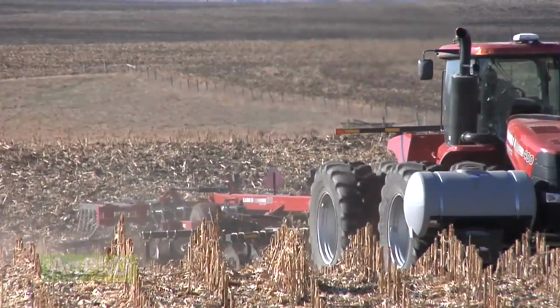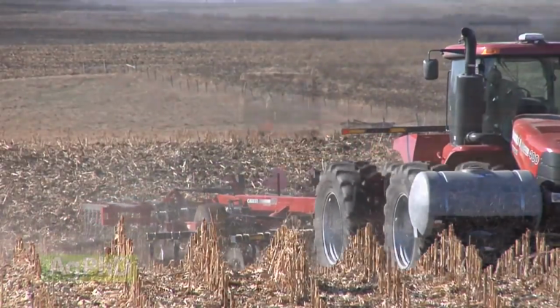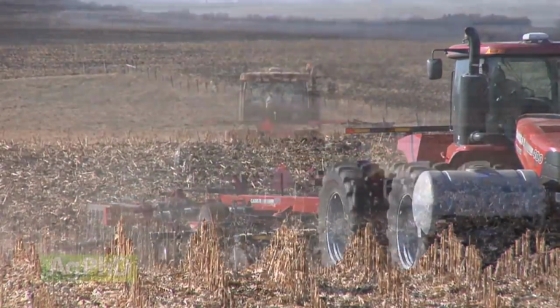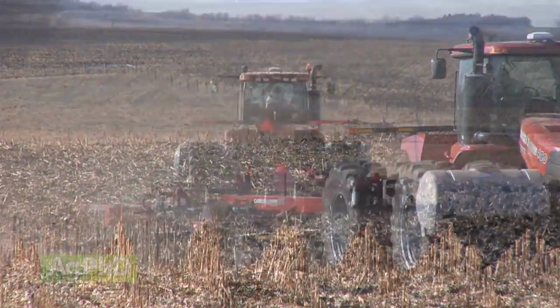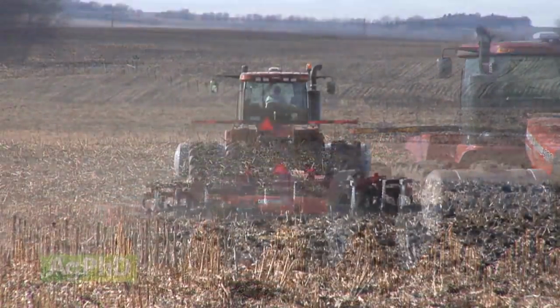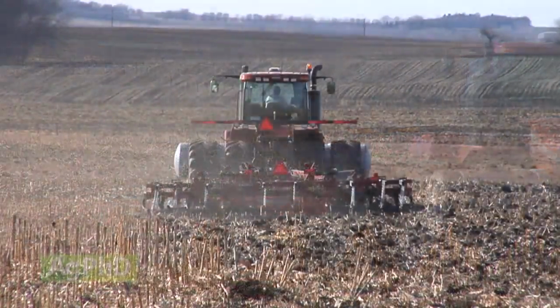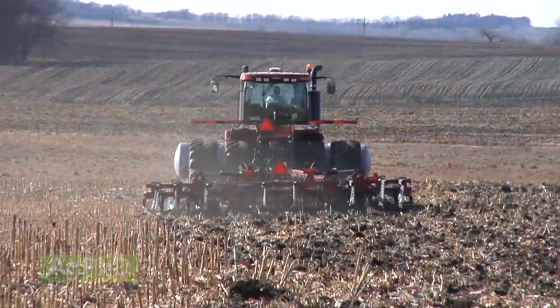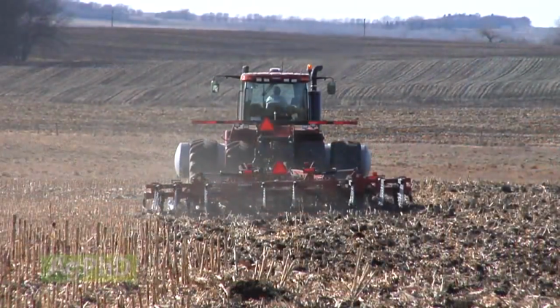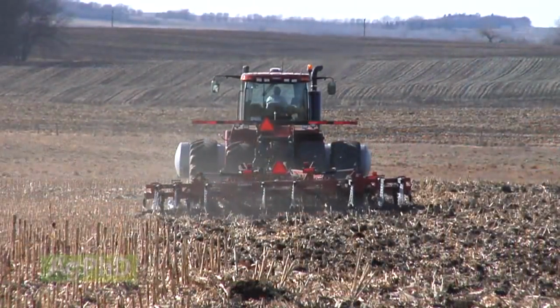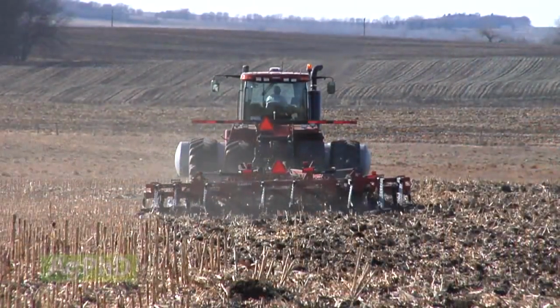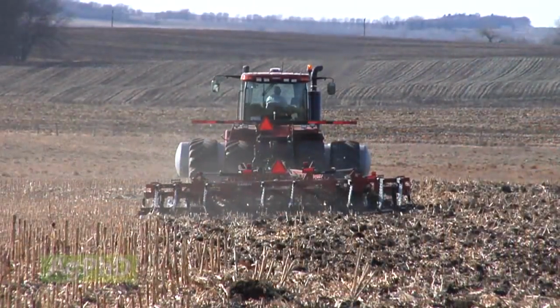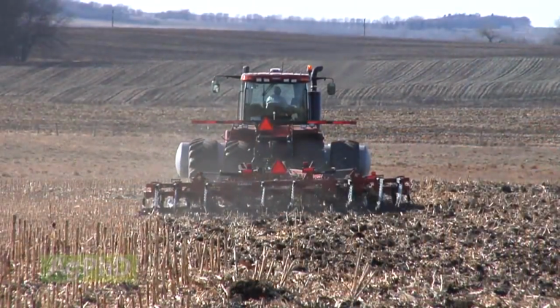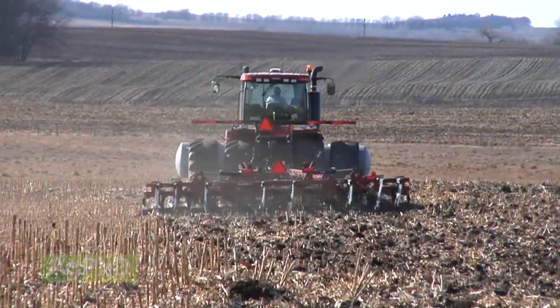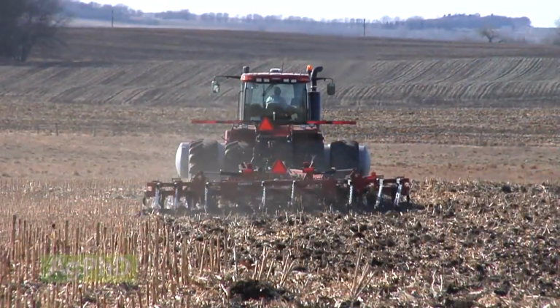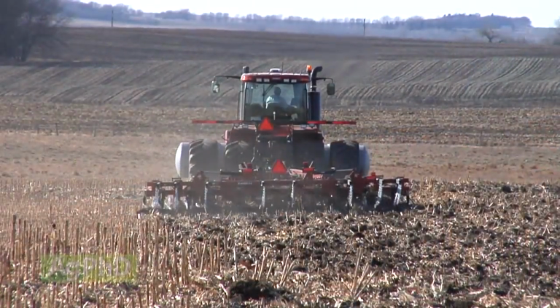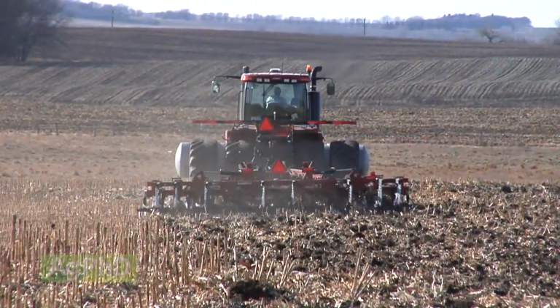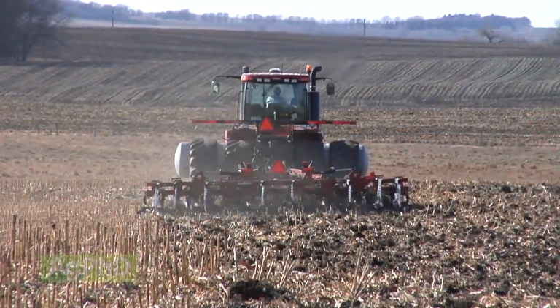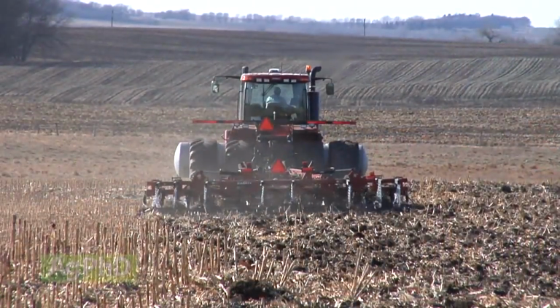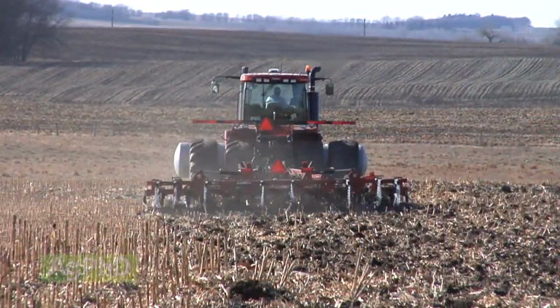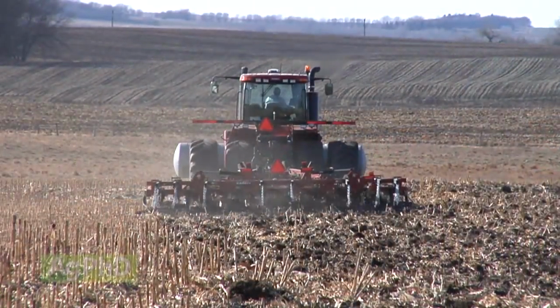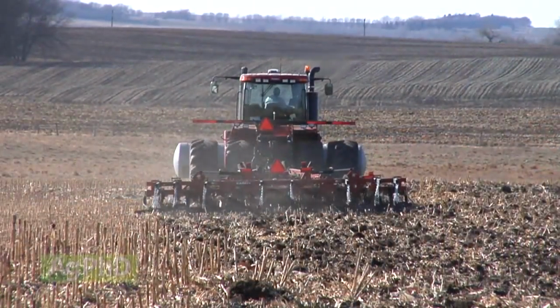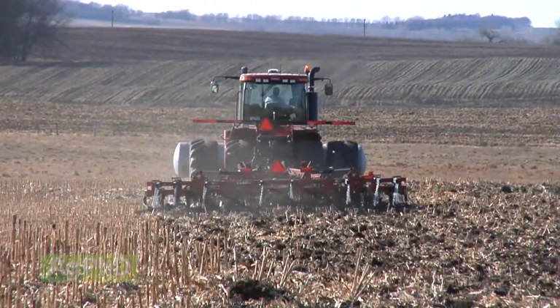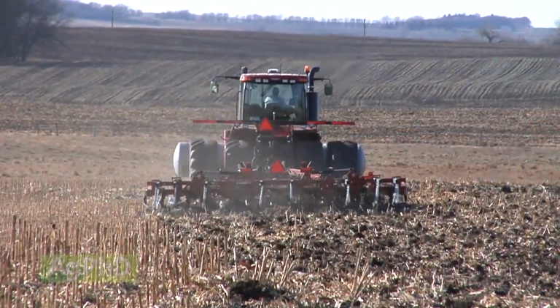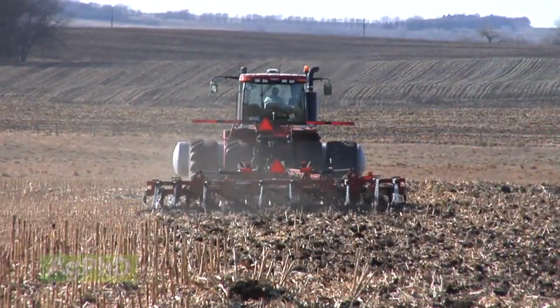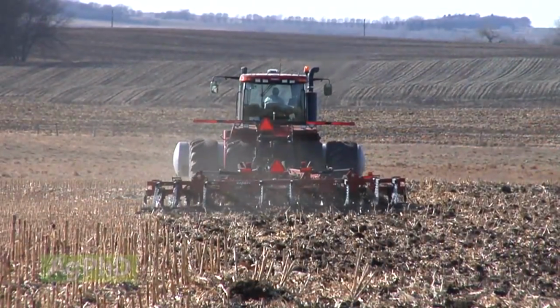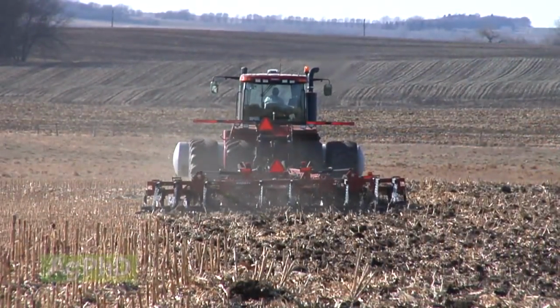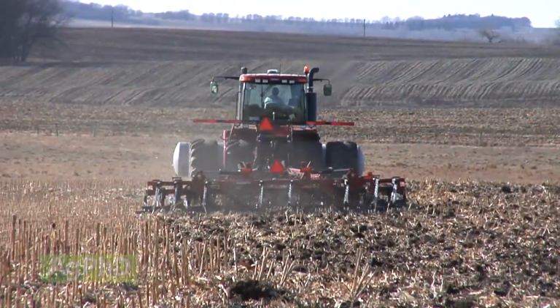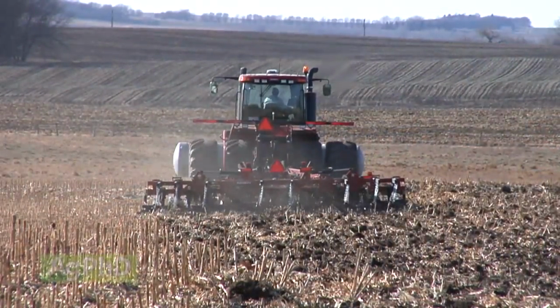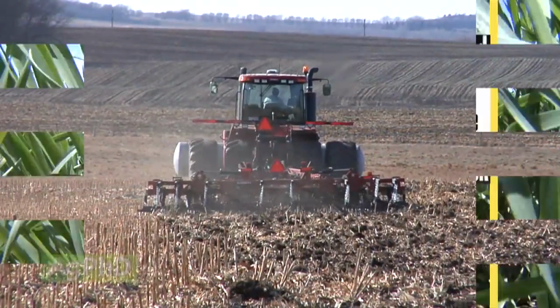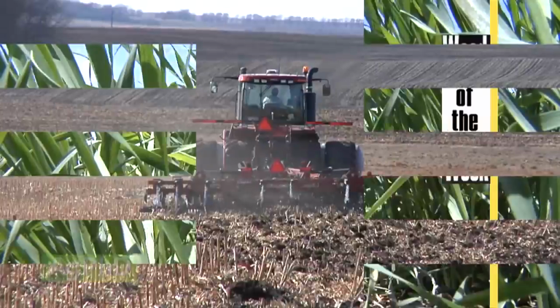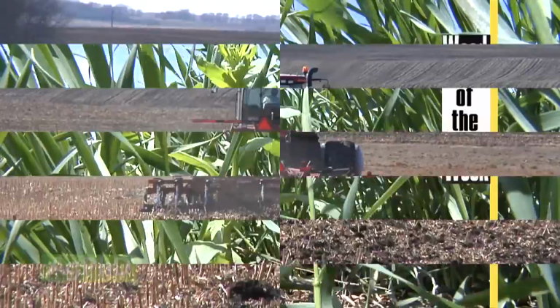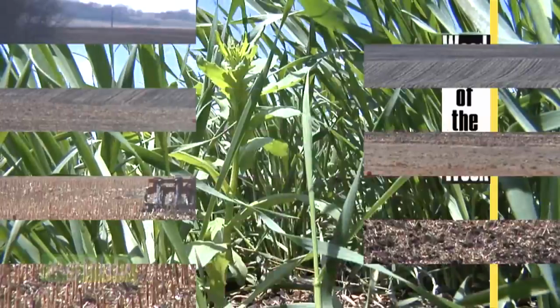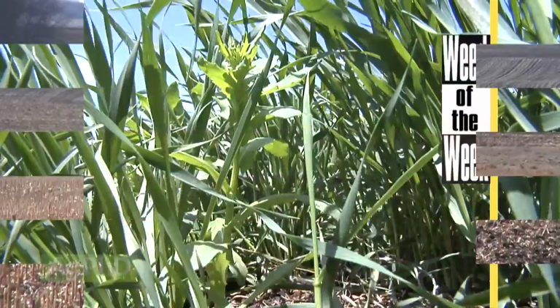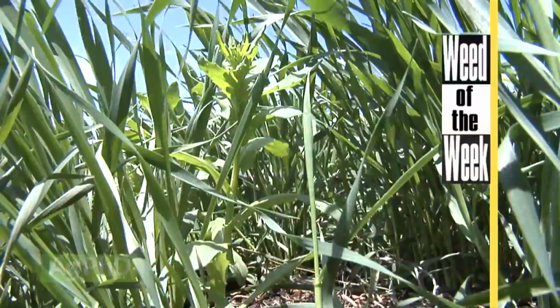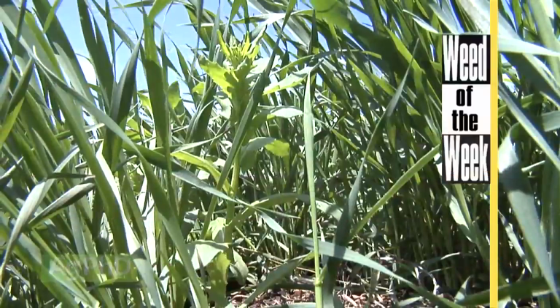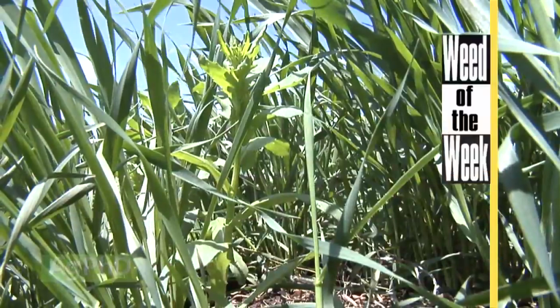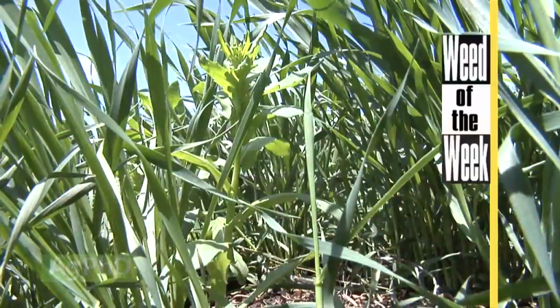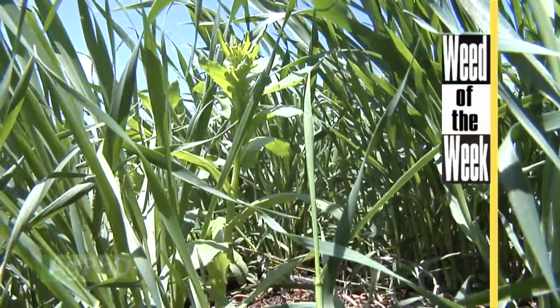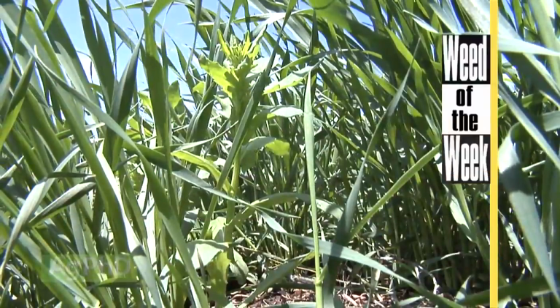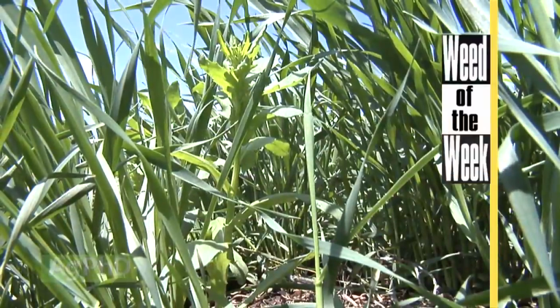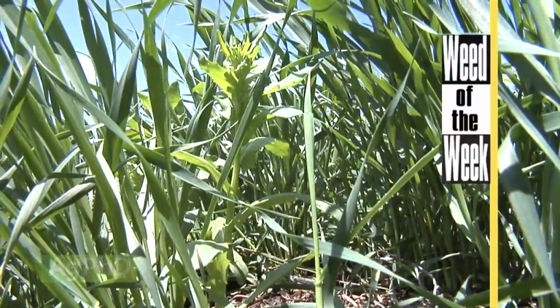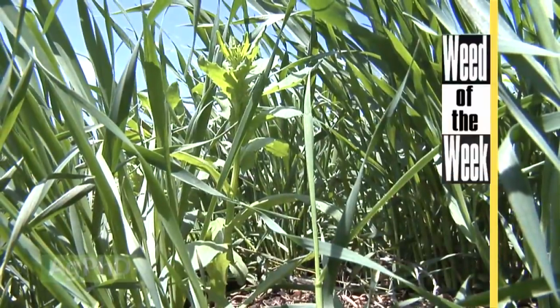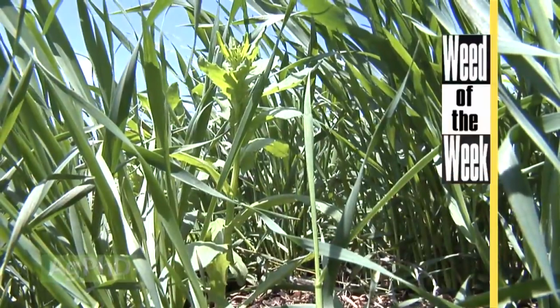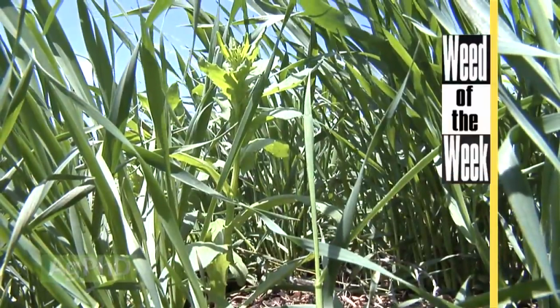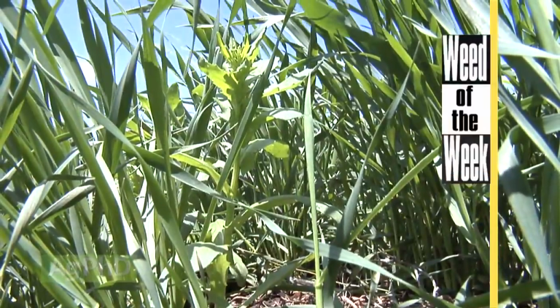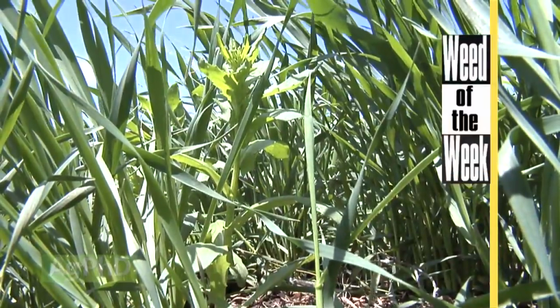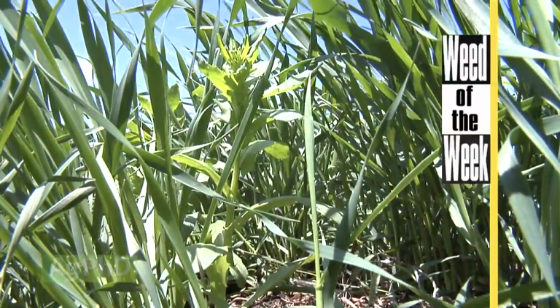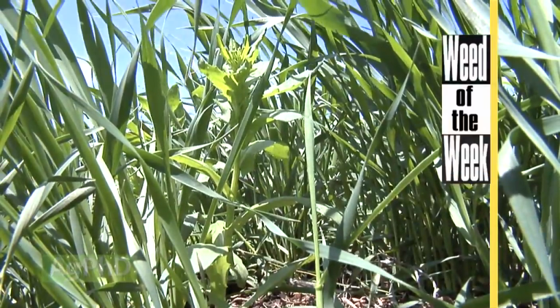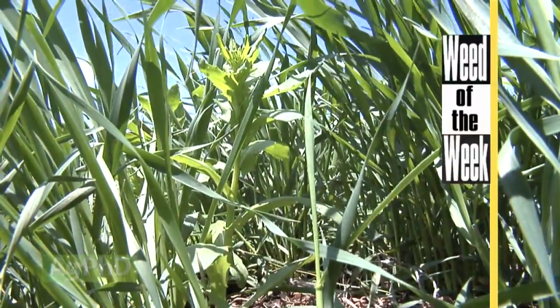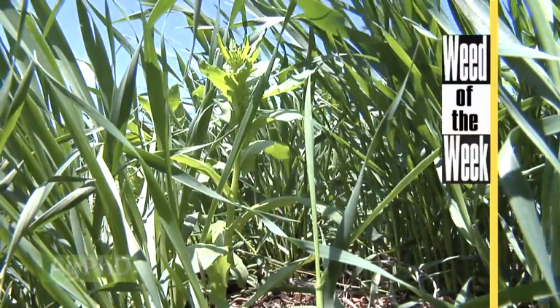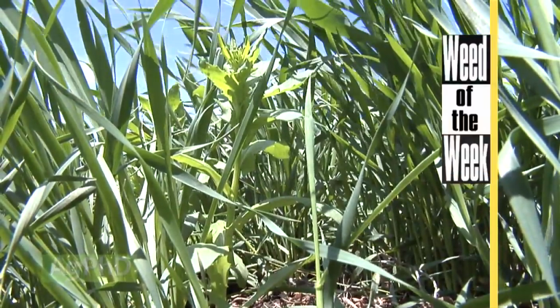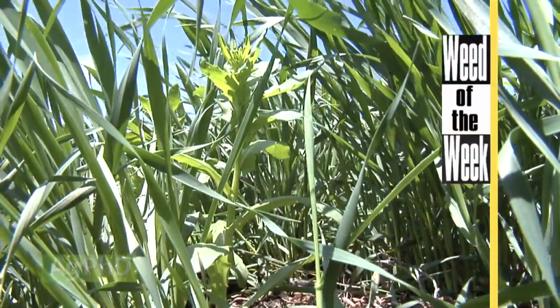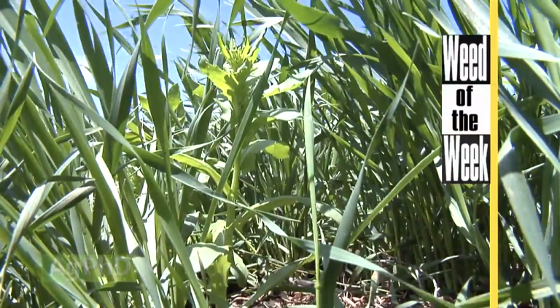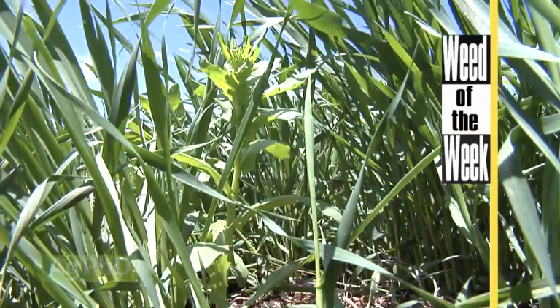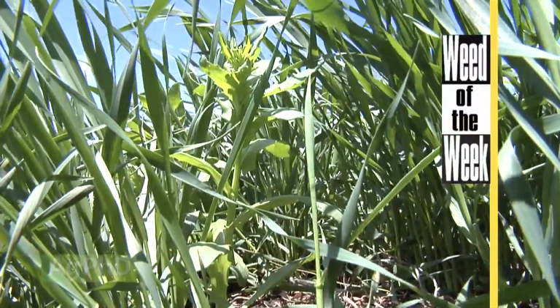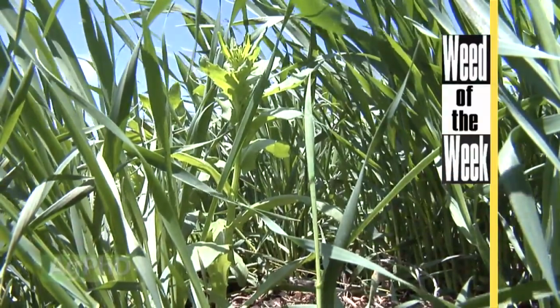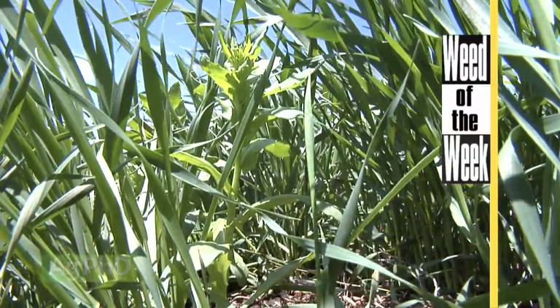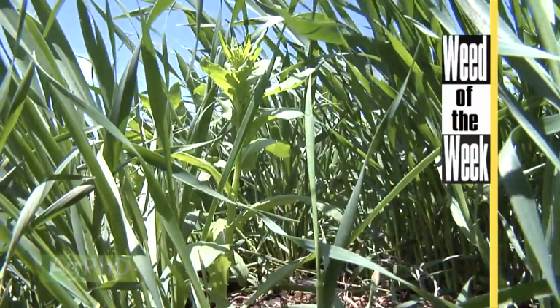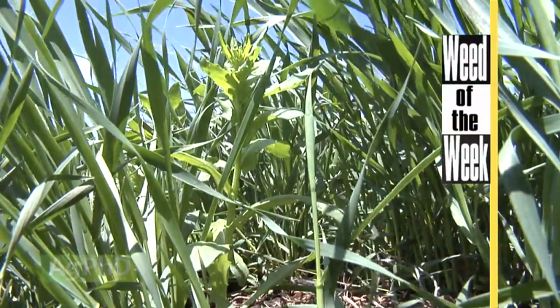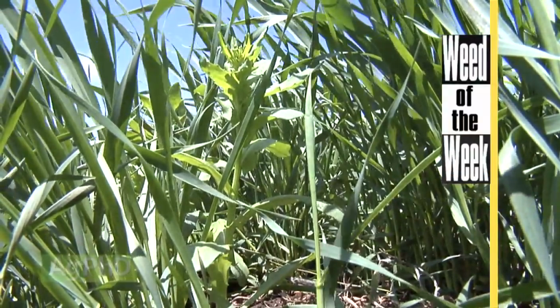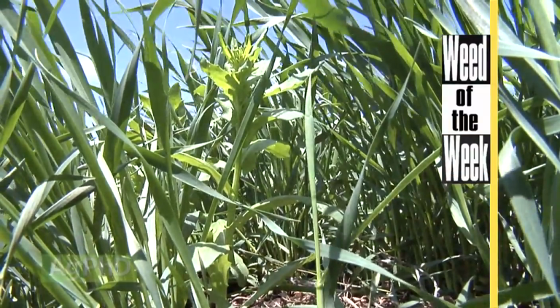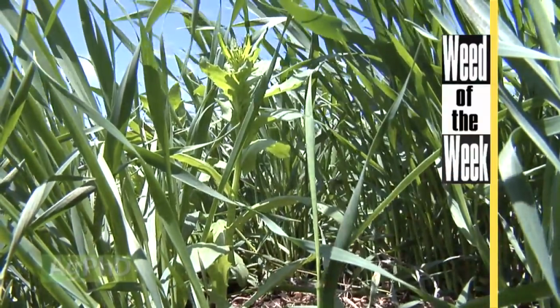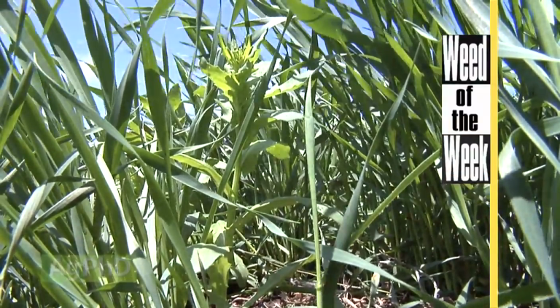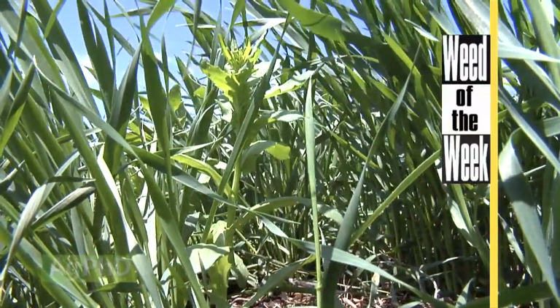One reason we didn't talk about that farmers may want to till is controlling weeds like our Weed of the Week. Can you identify this week's weed?